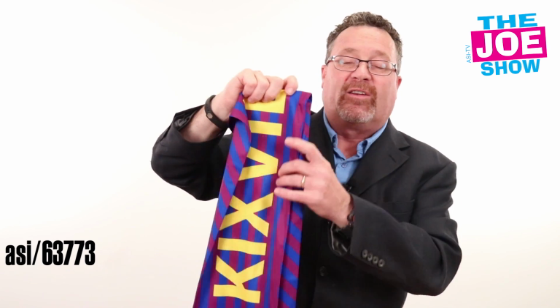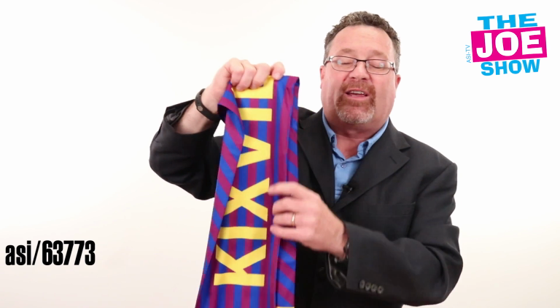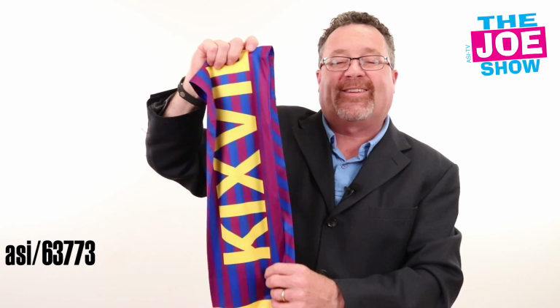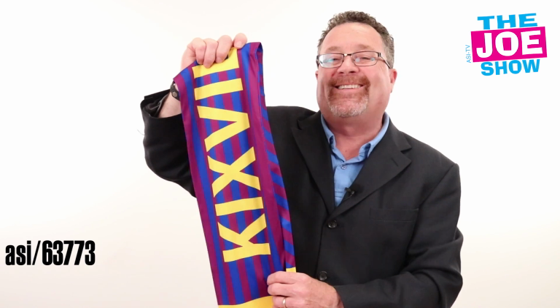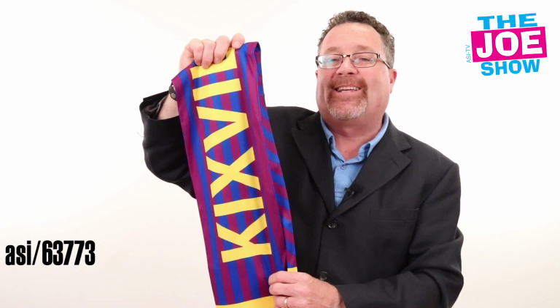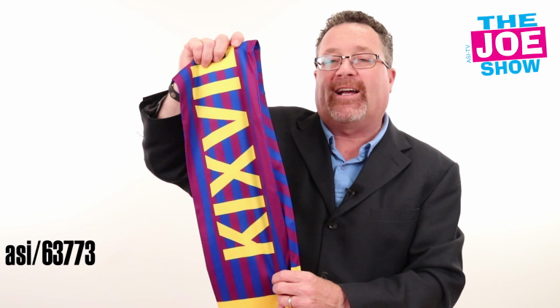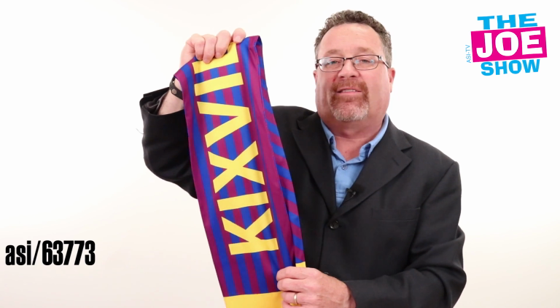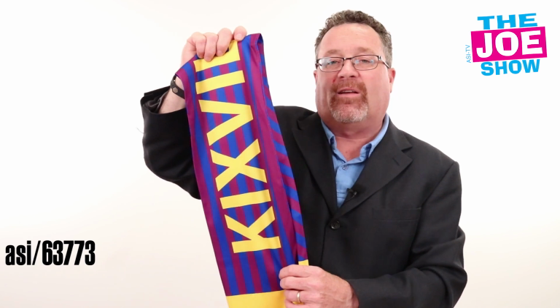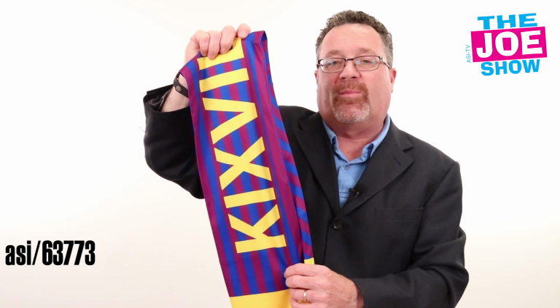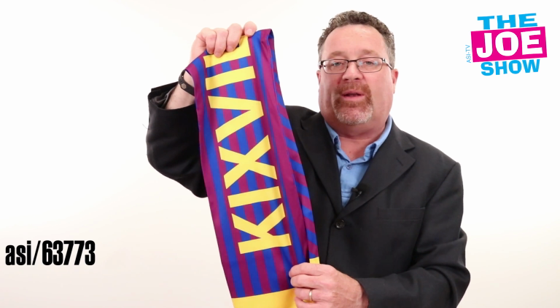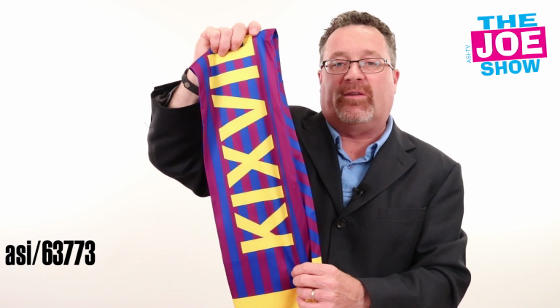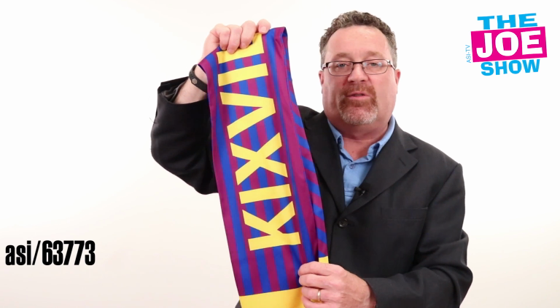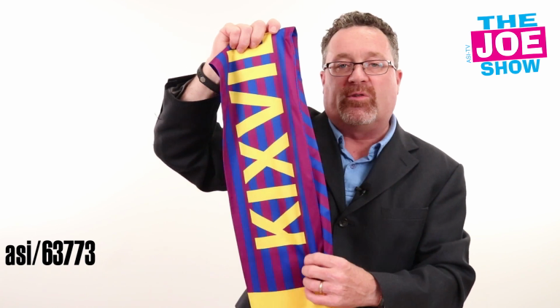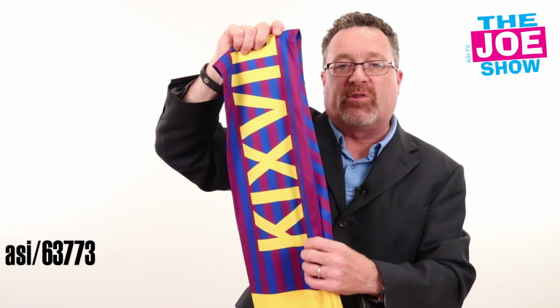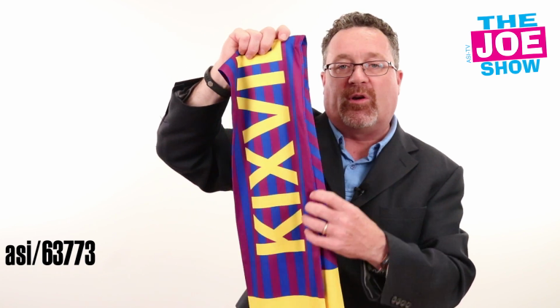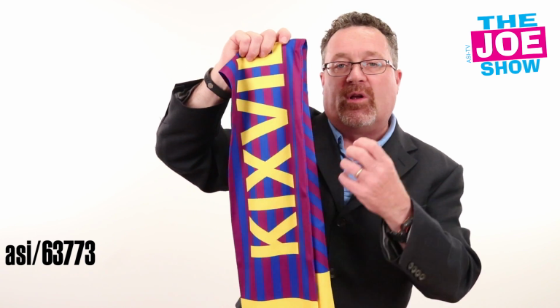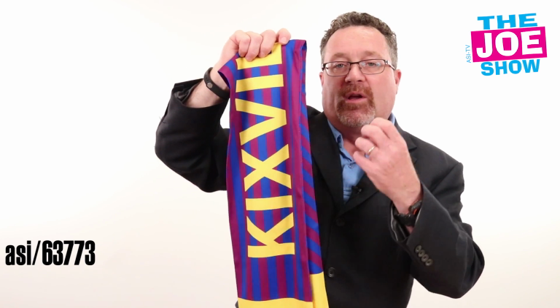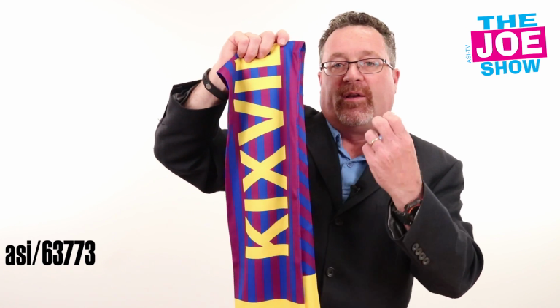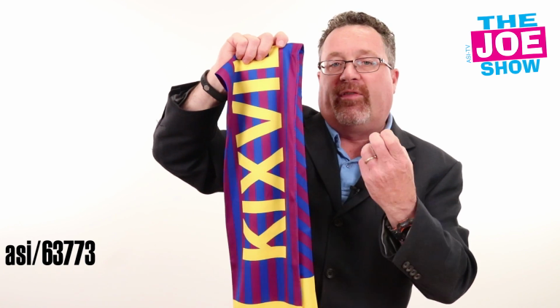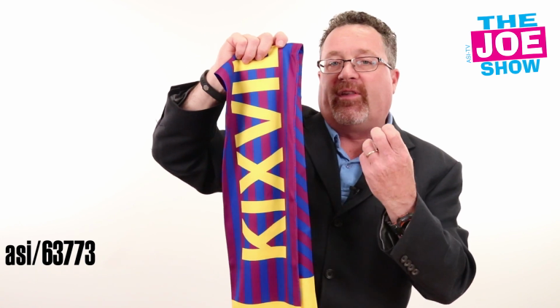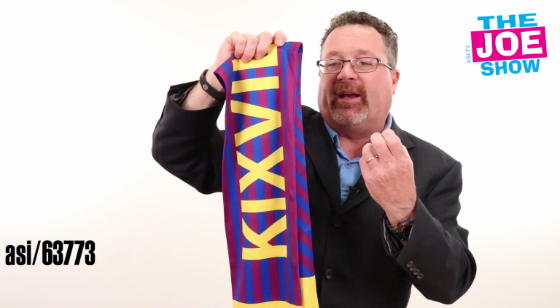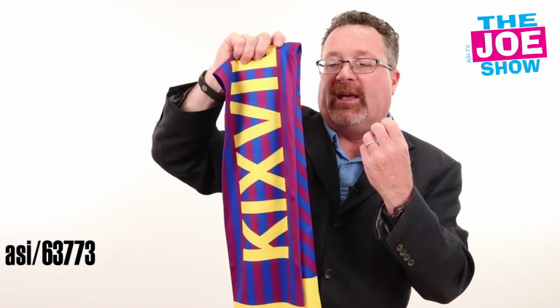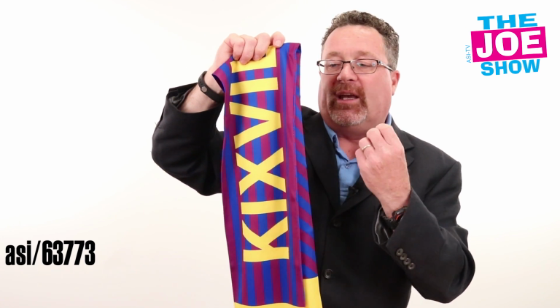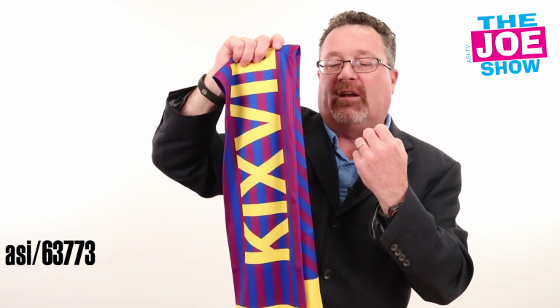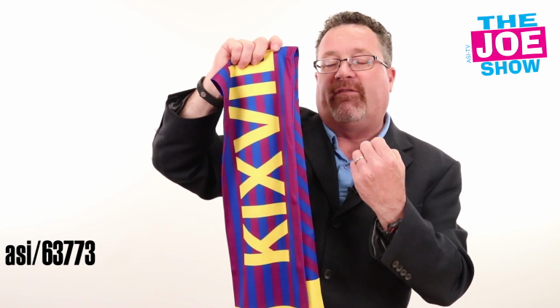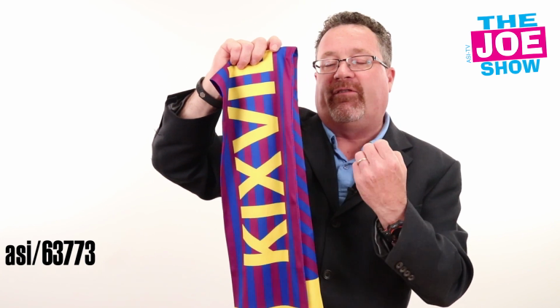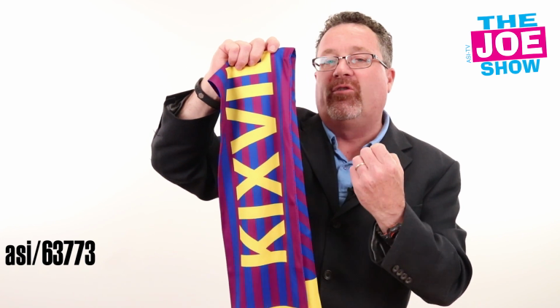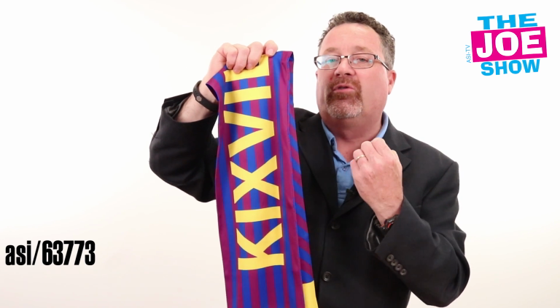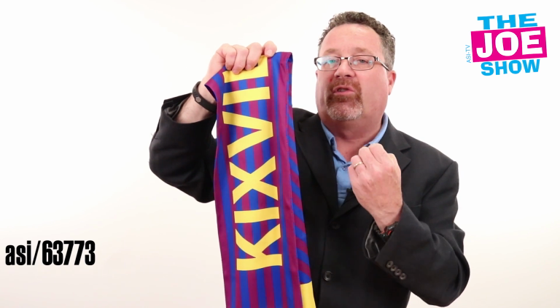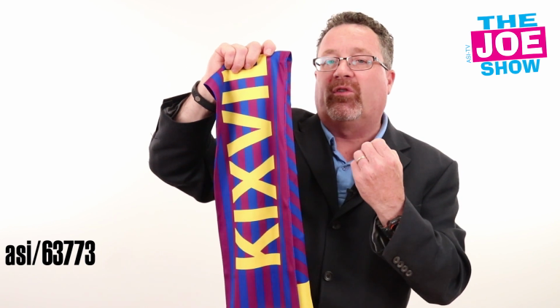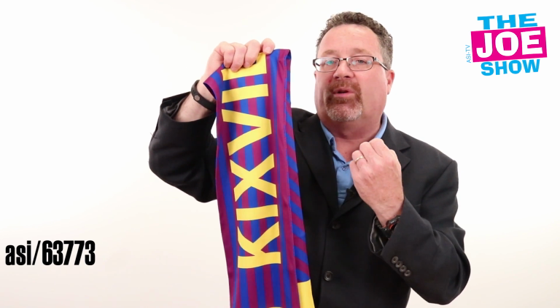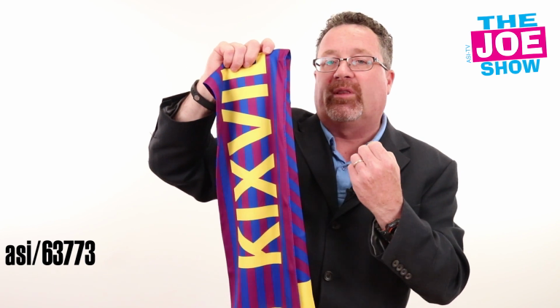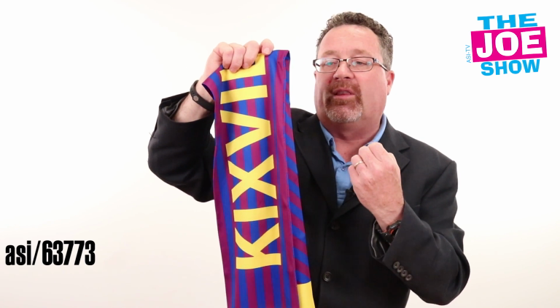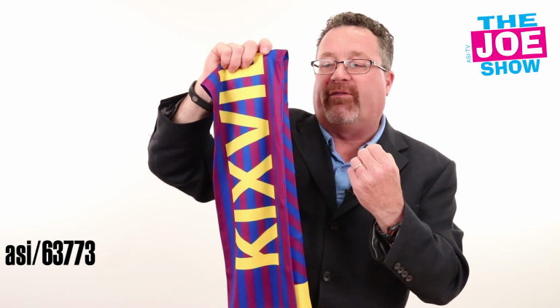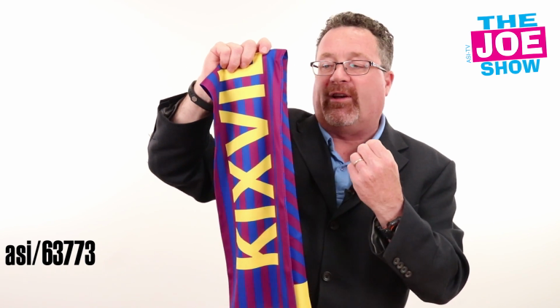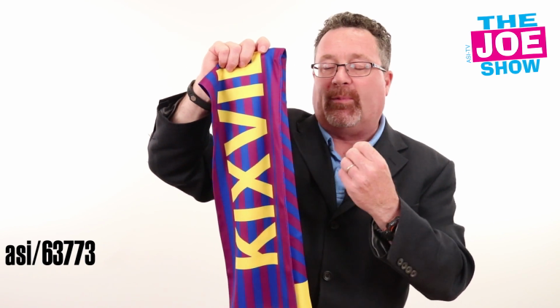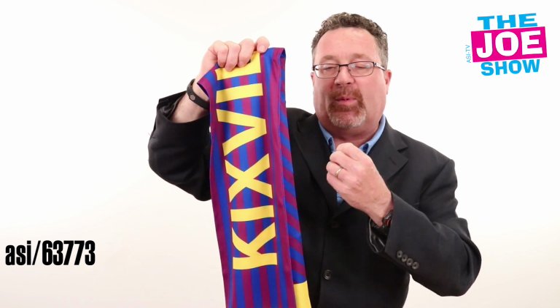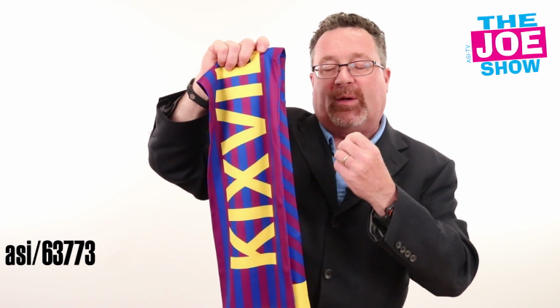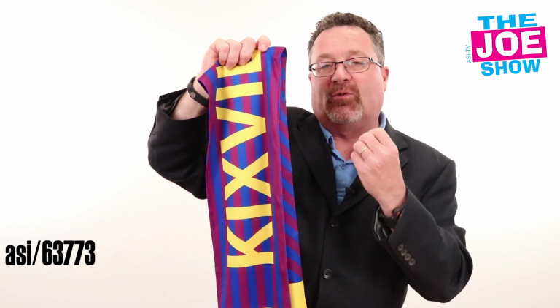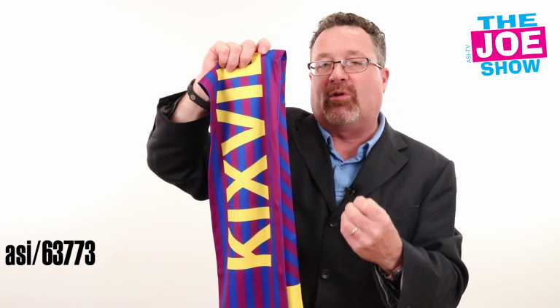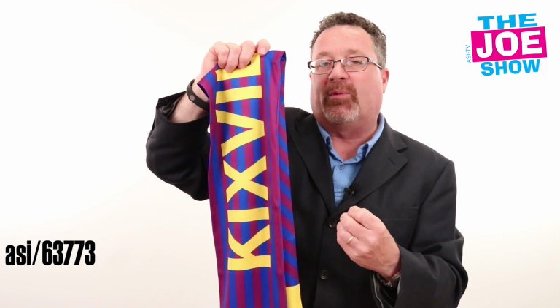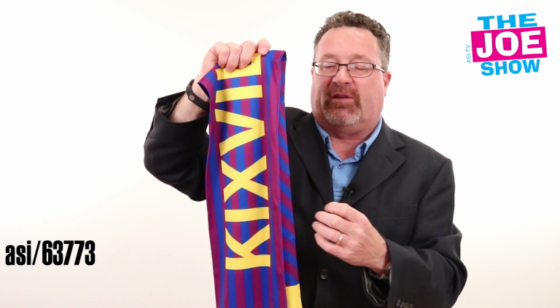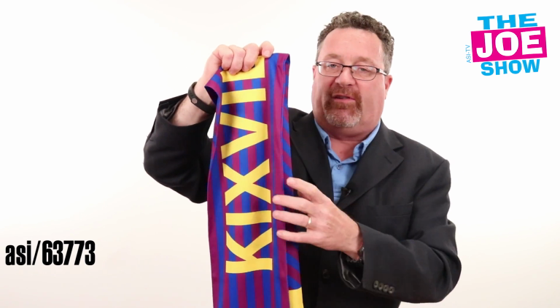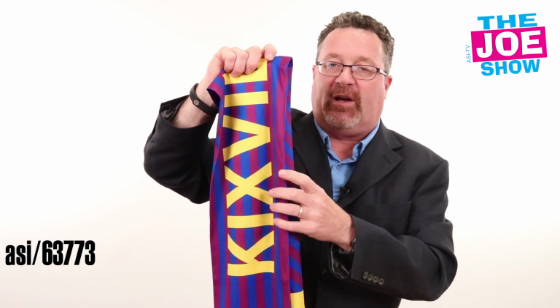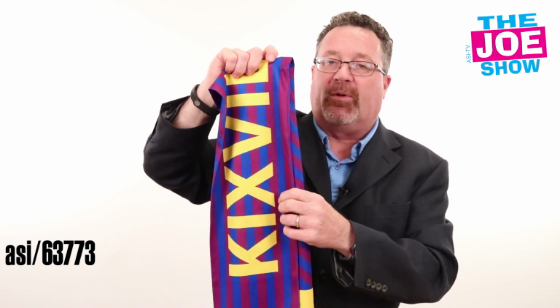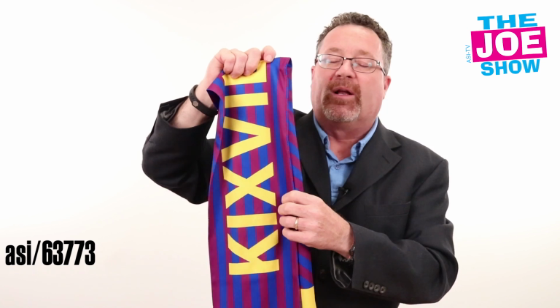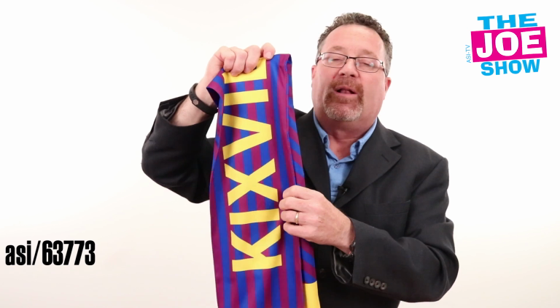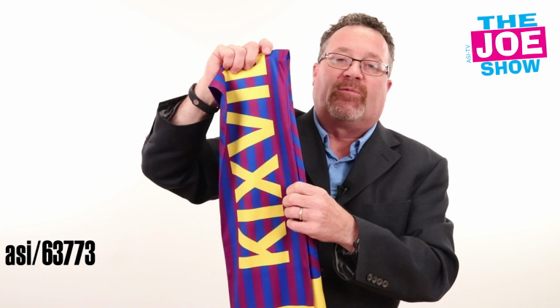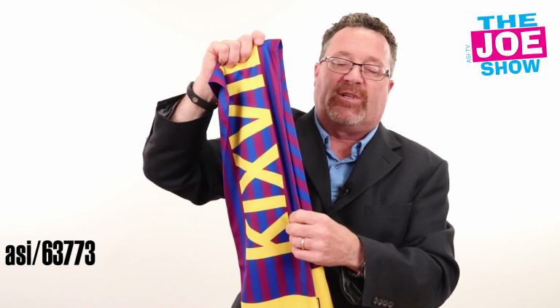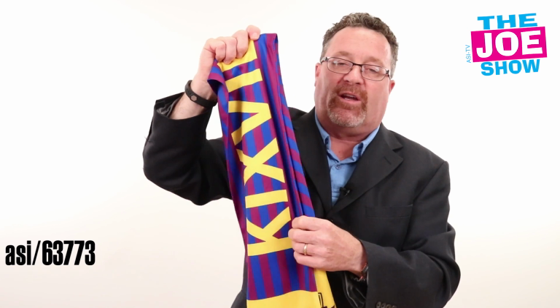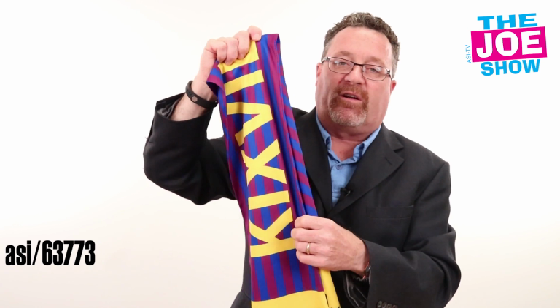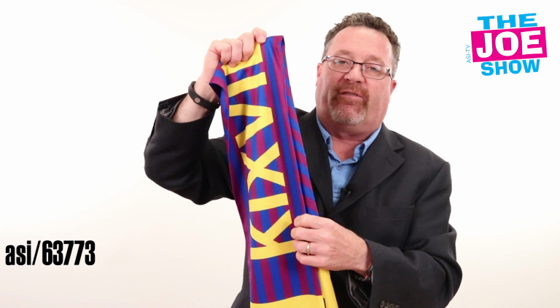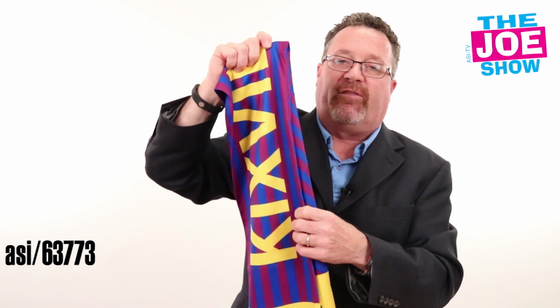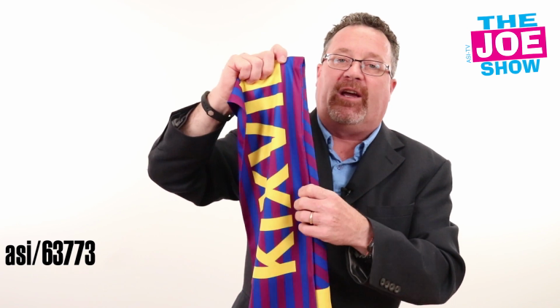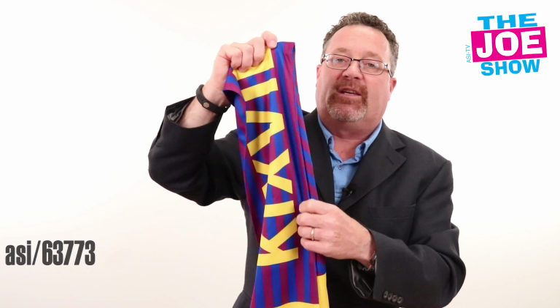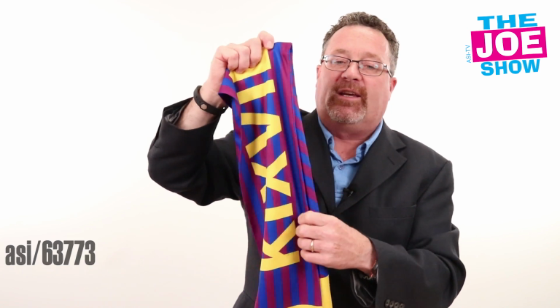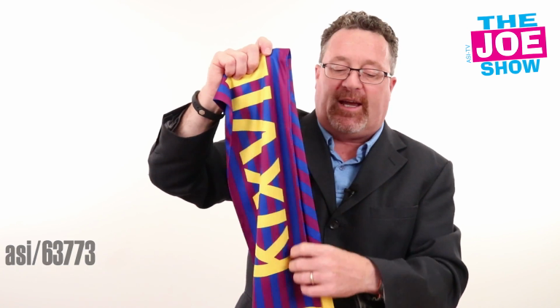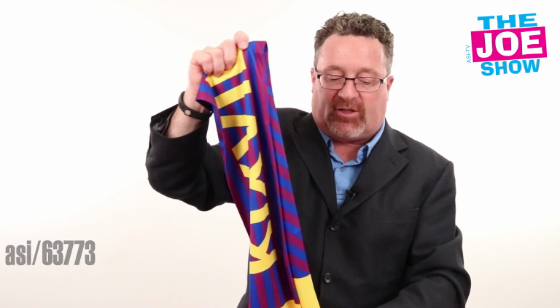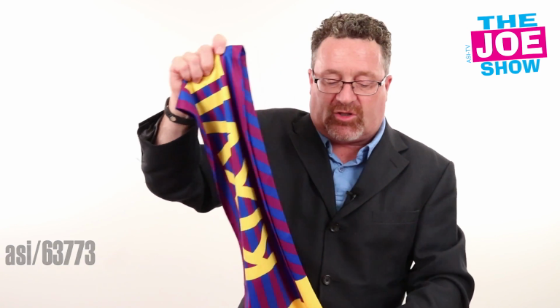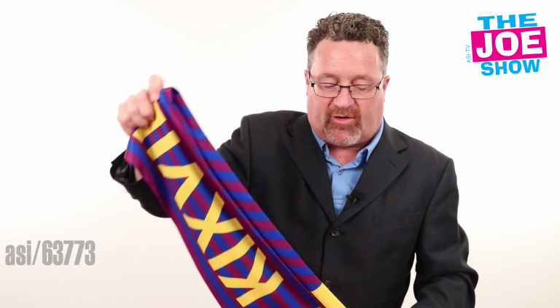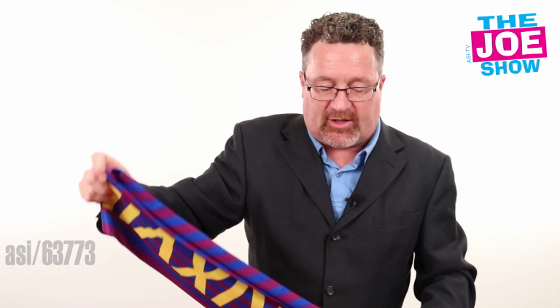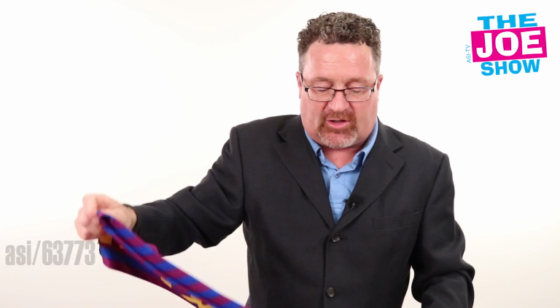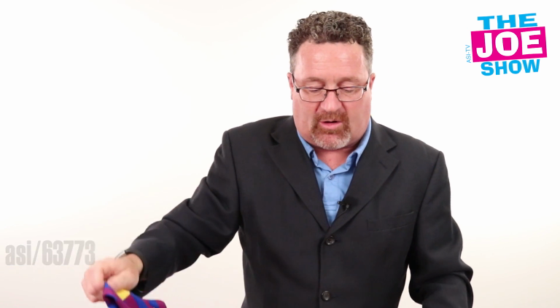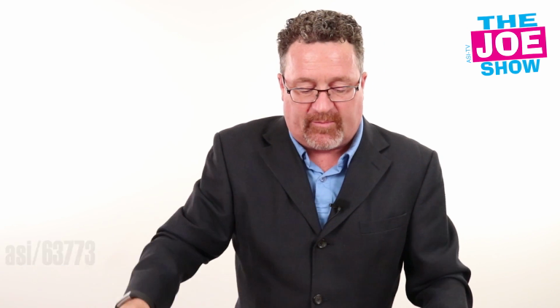It's actually dye sublimated, so that ink infuses with the fabric and becomes one with the fabric. It's not going to fade, and you can't scratch it off.